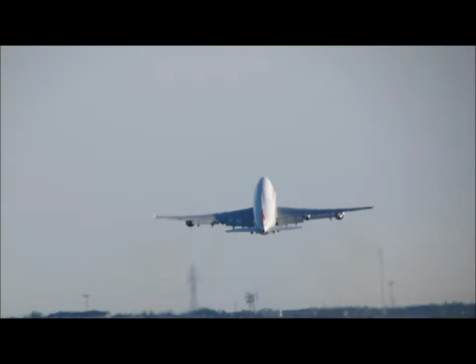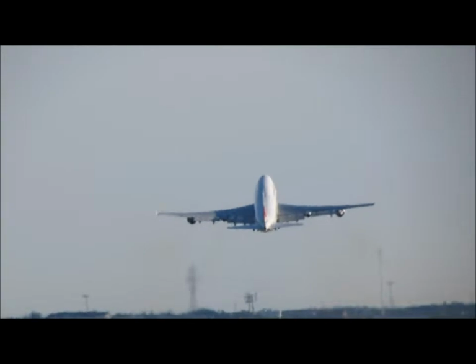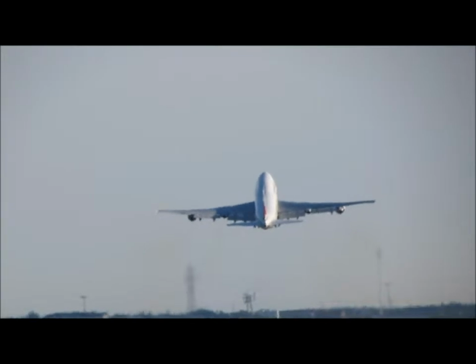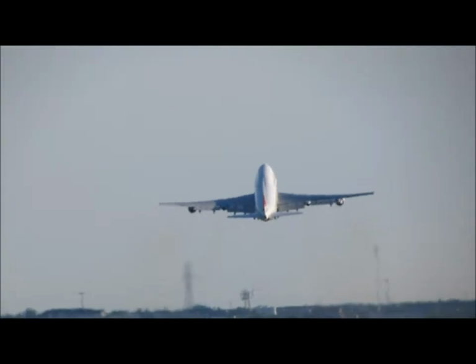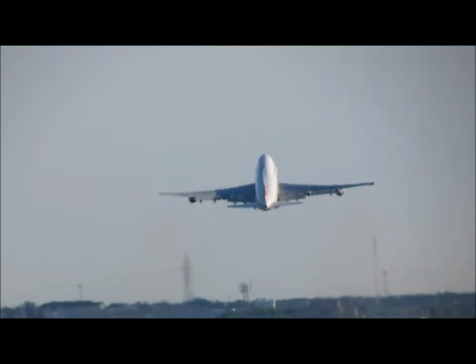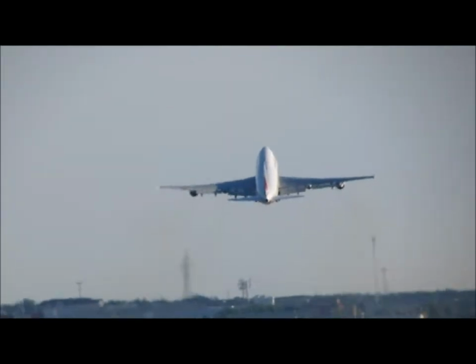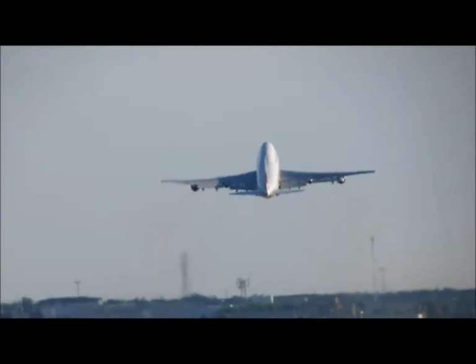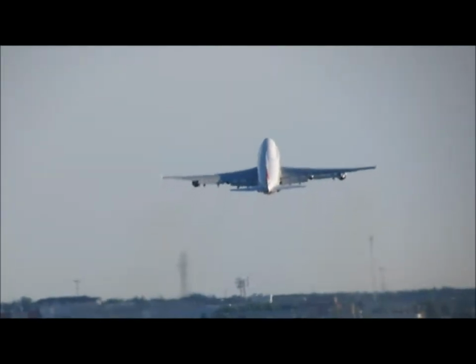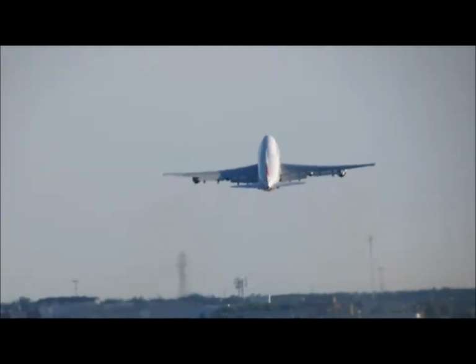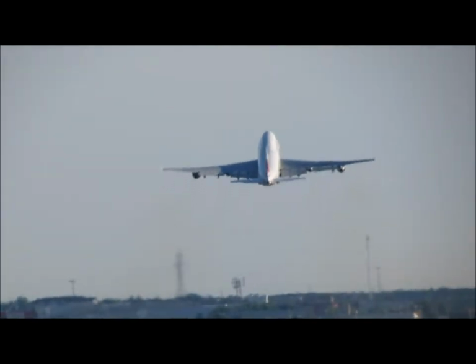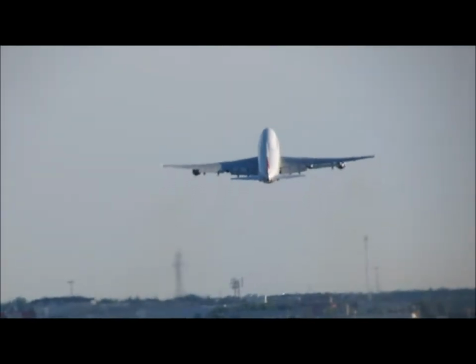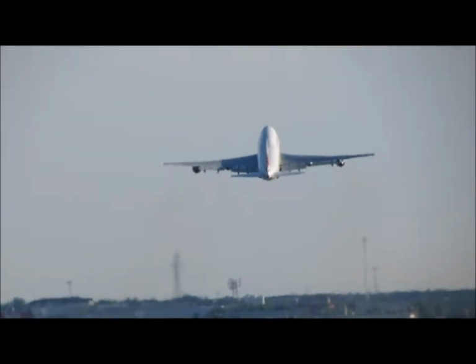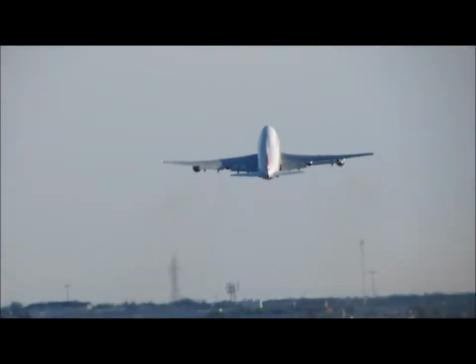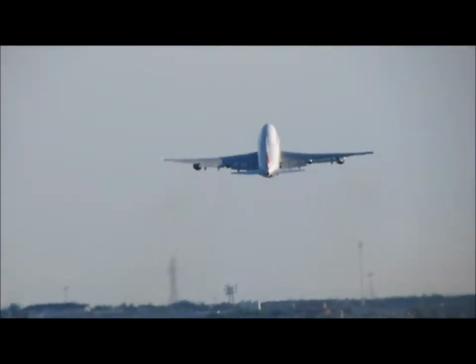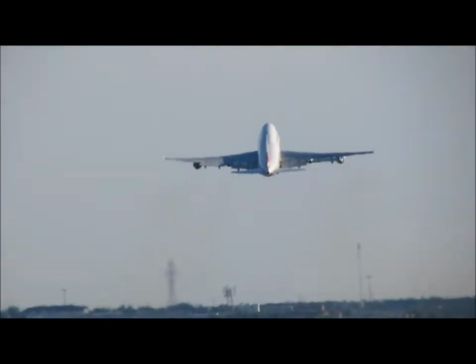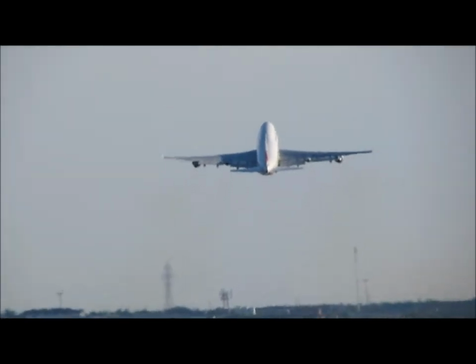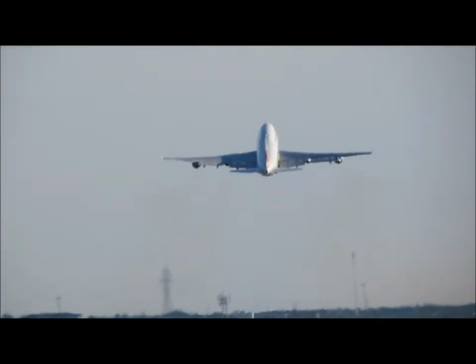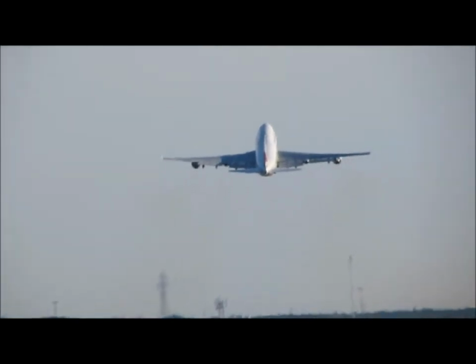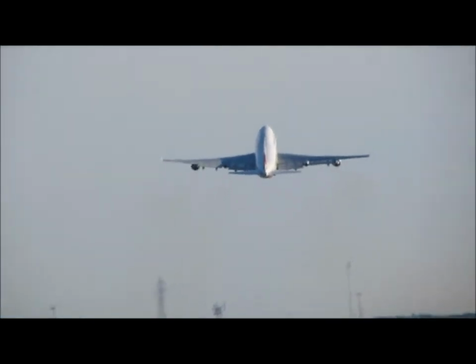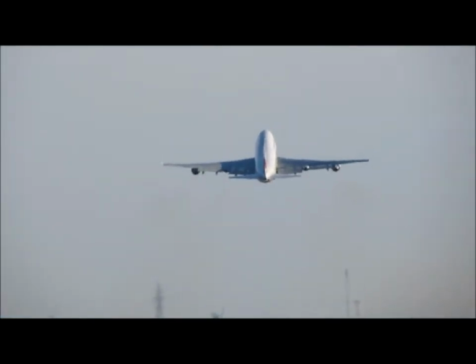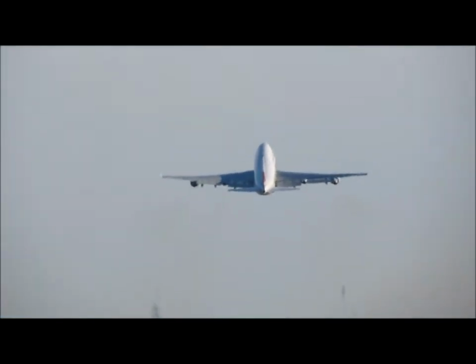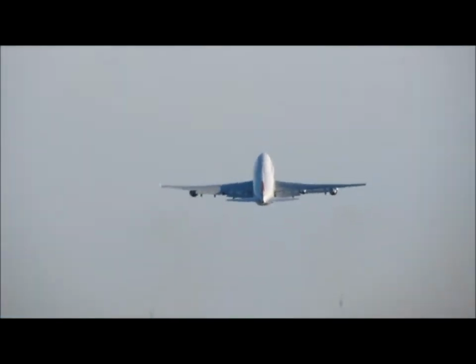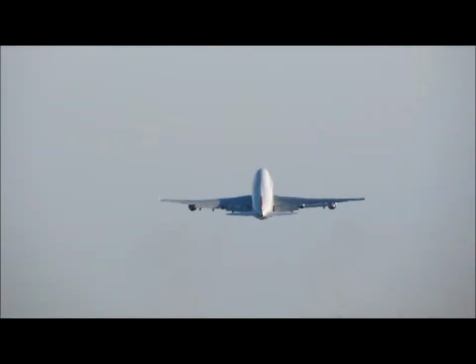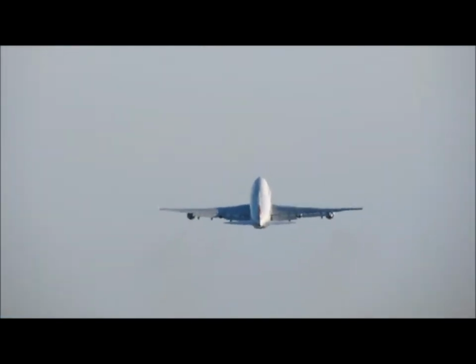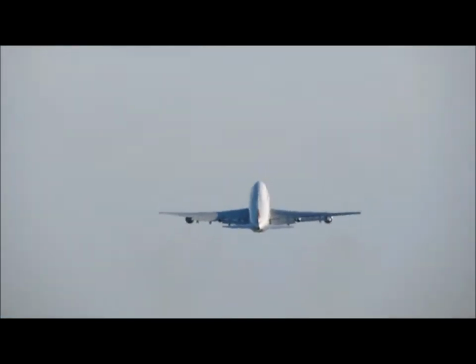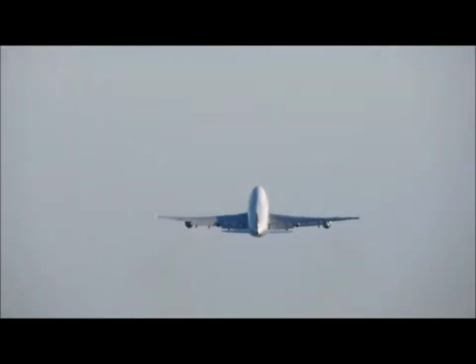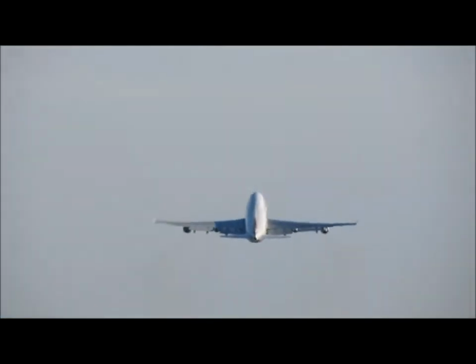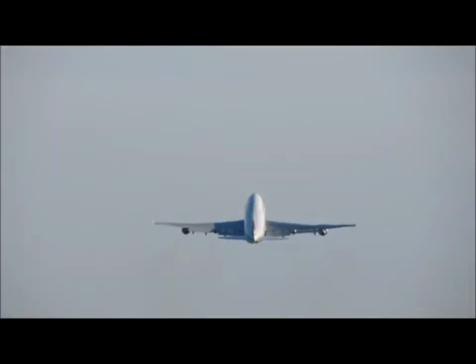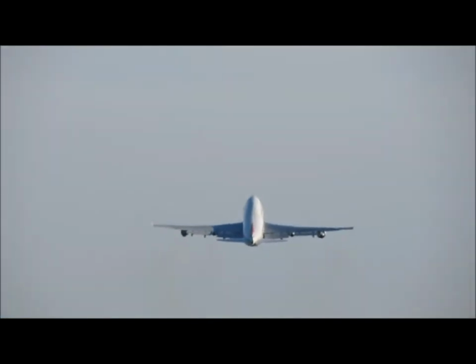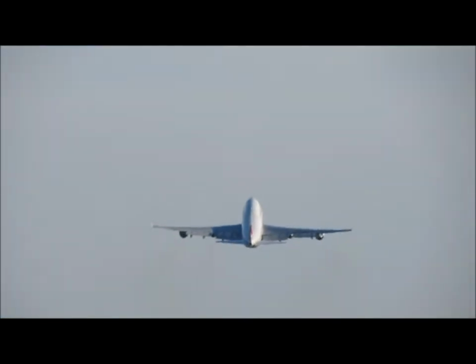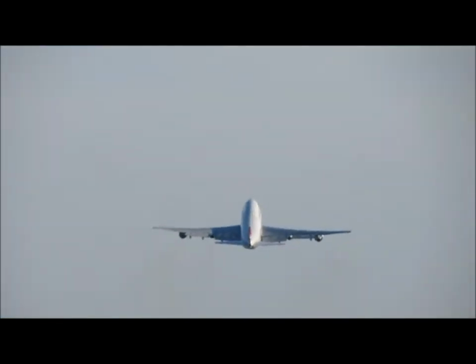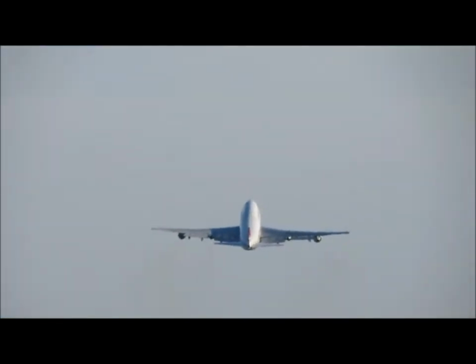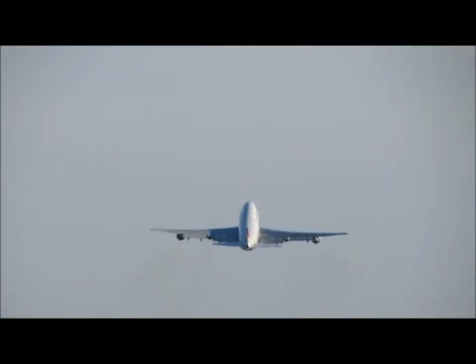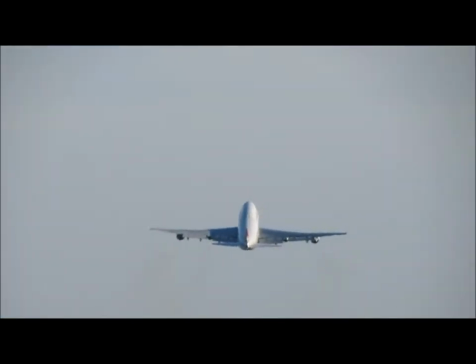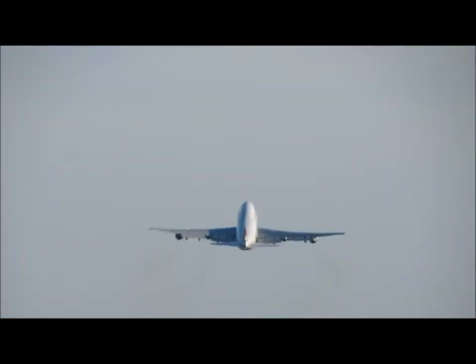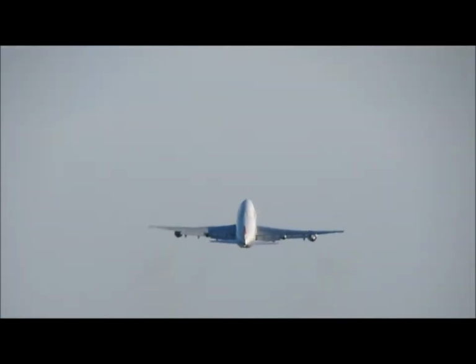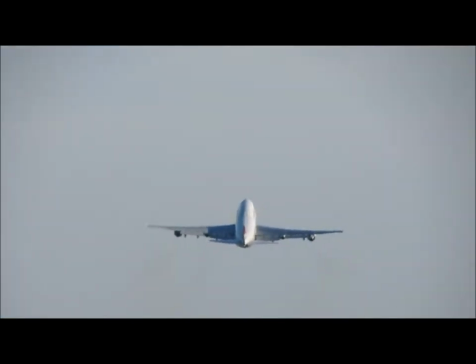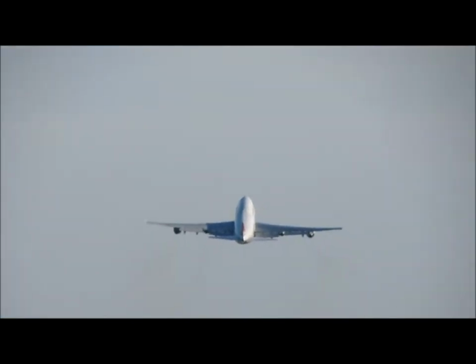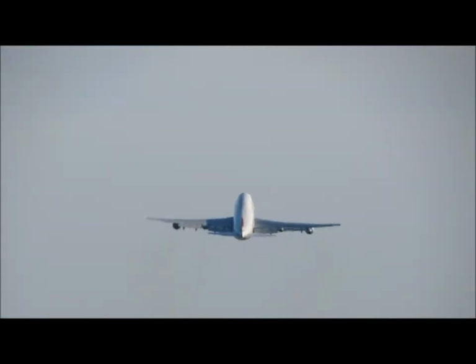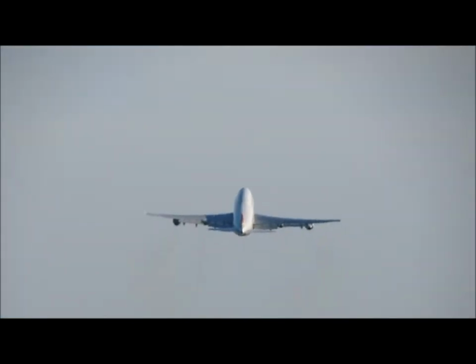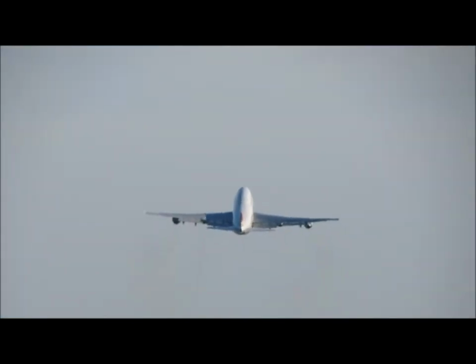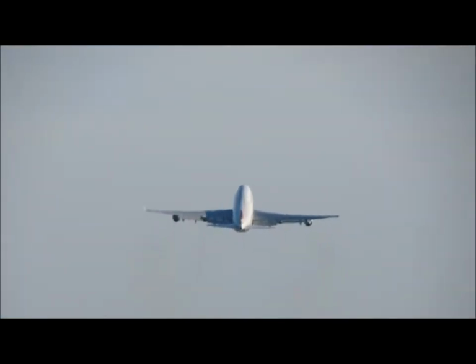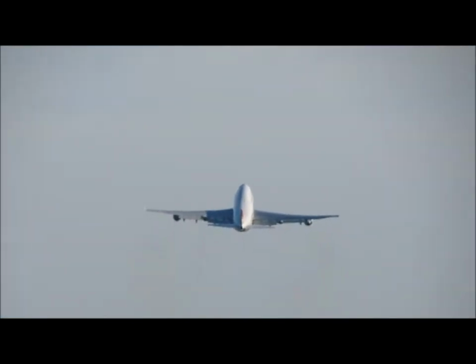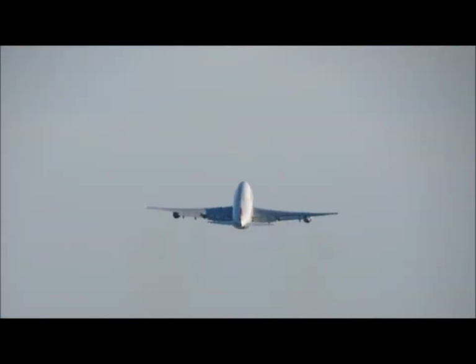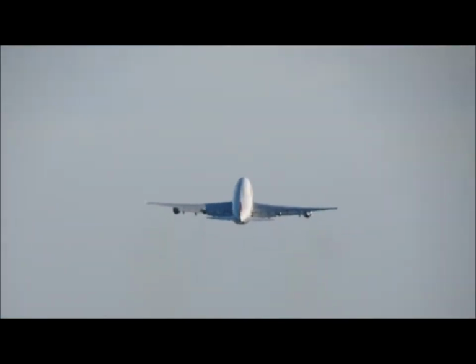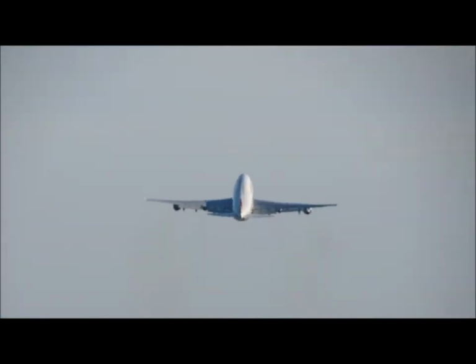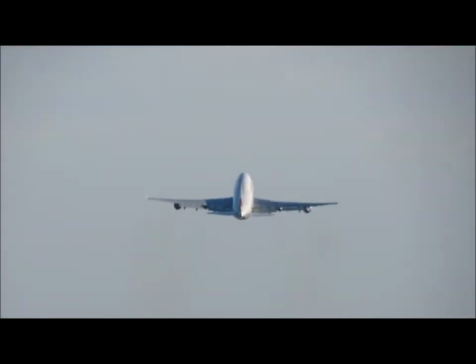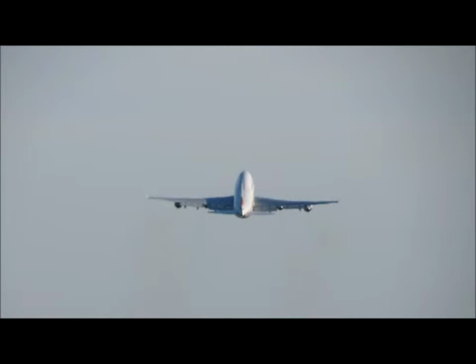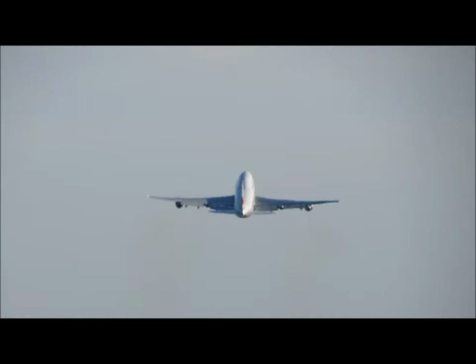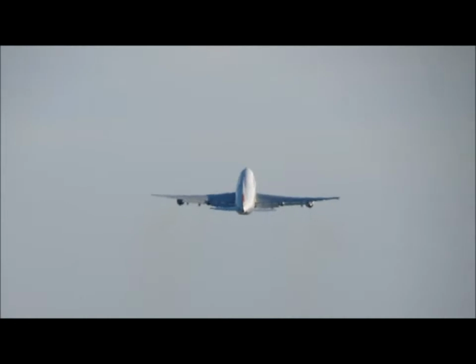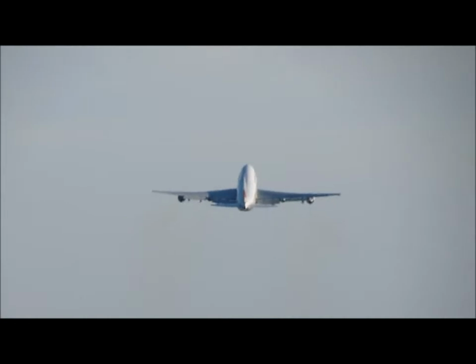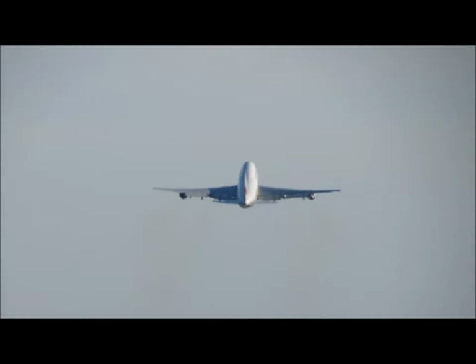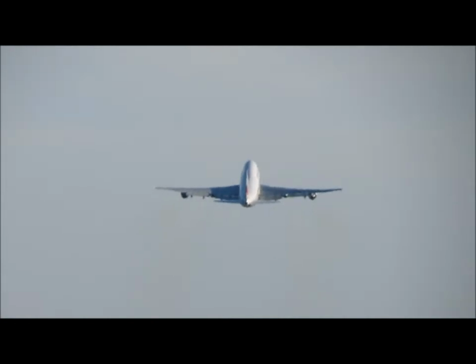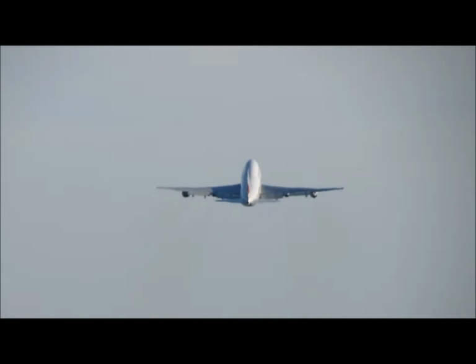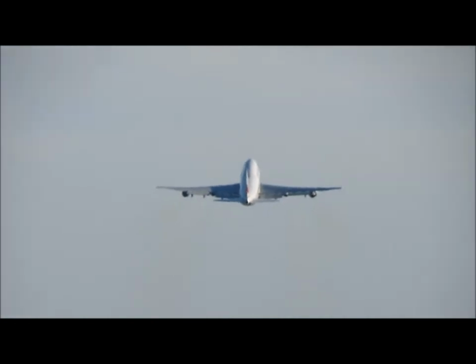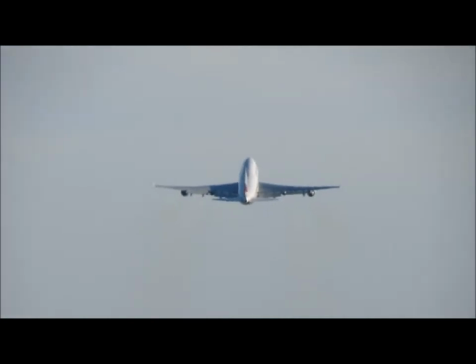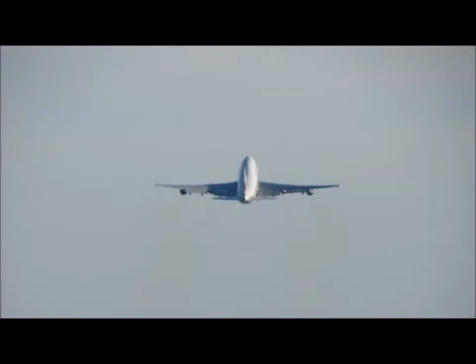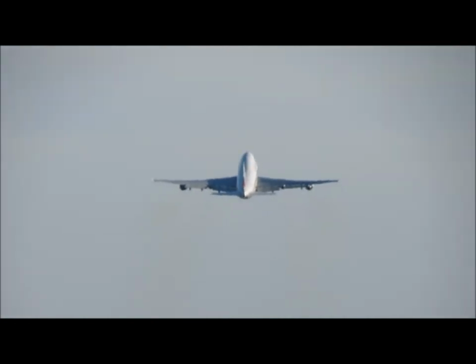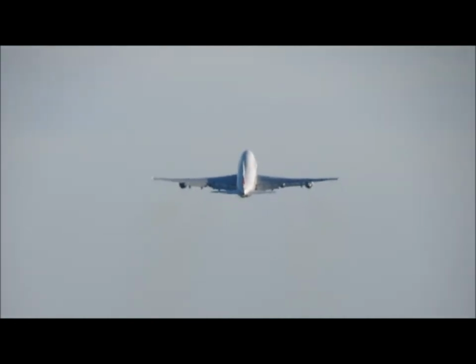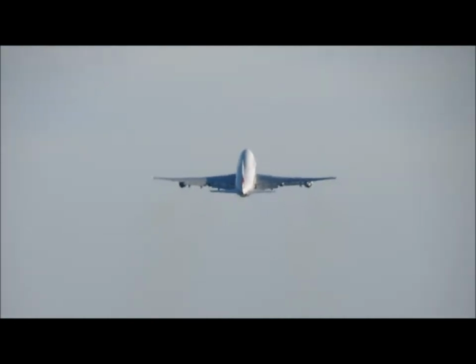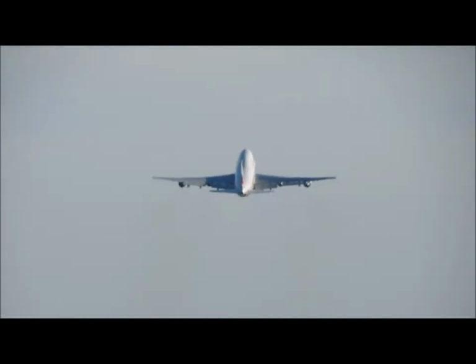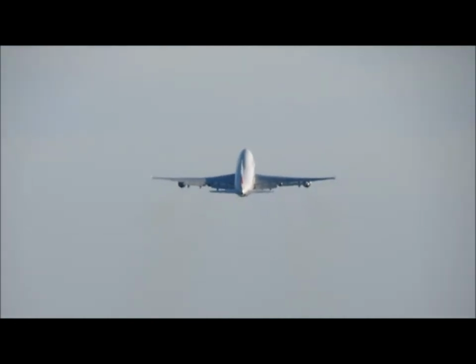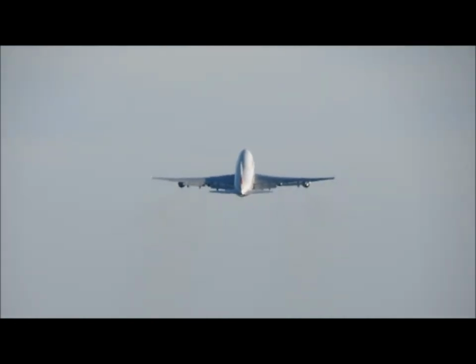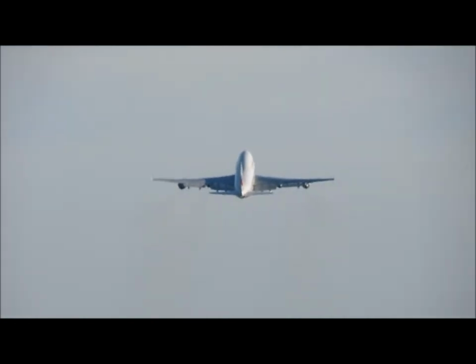Guard 3892, speed direct to Merco and on course. Add that. We can even get that. Yeah, exactly.